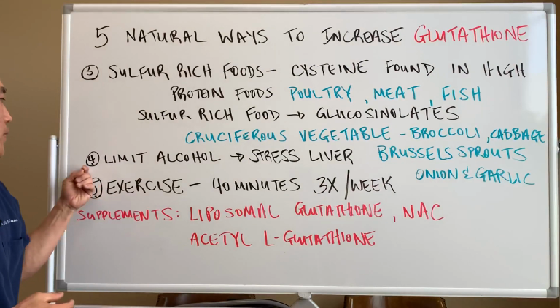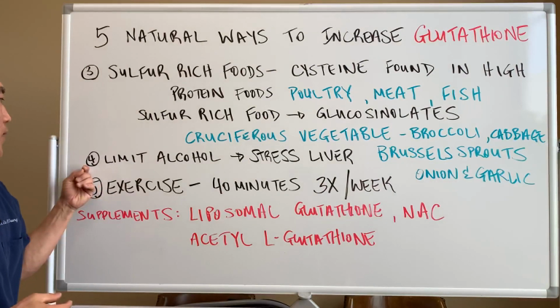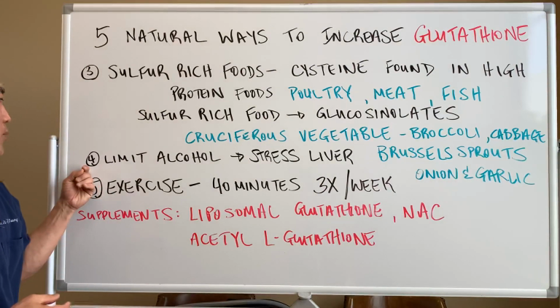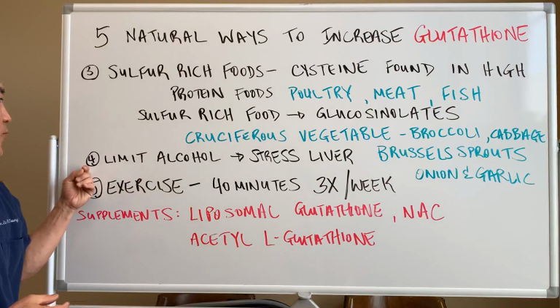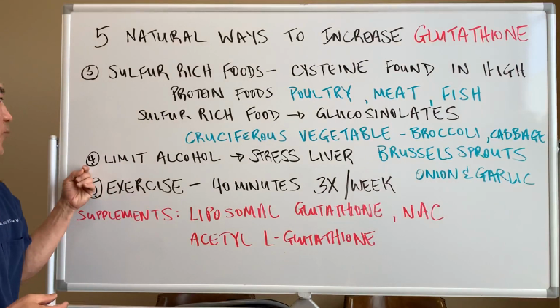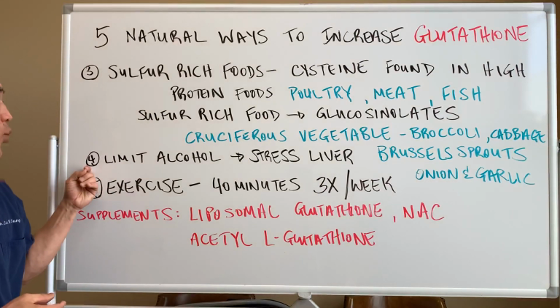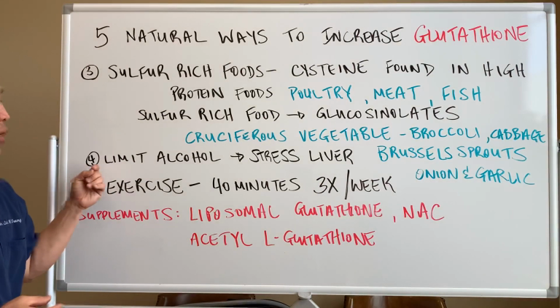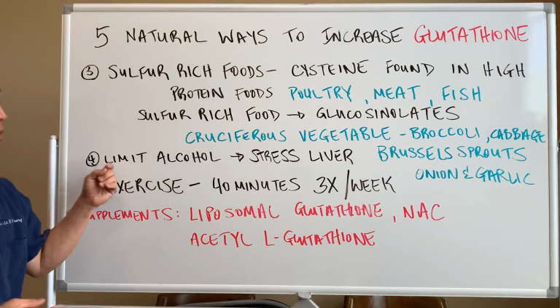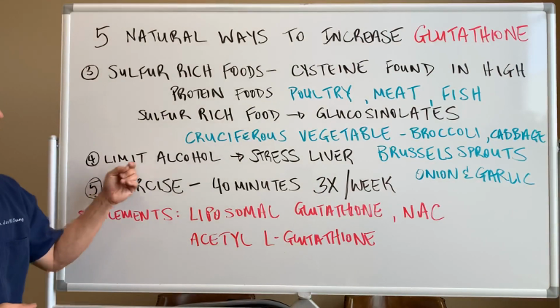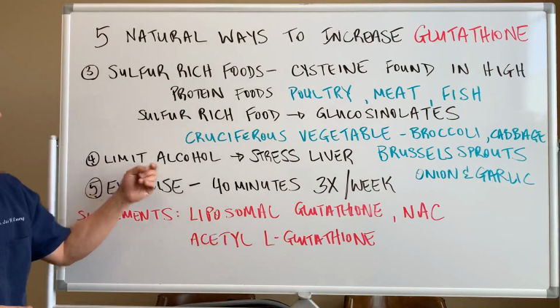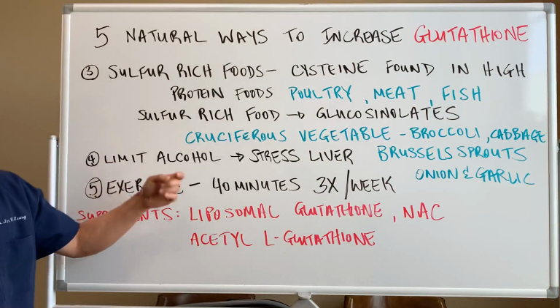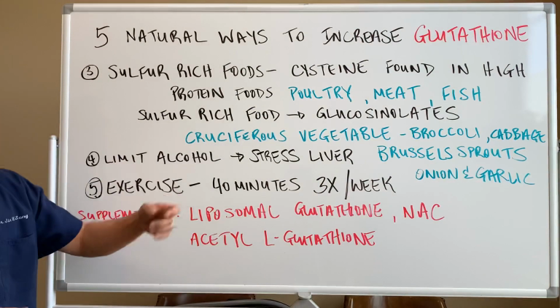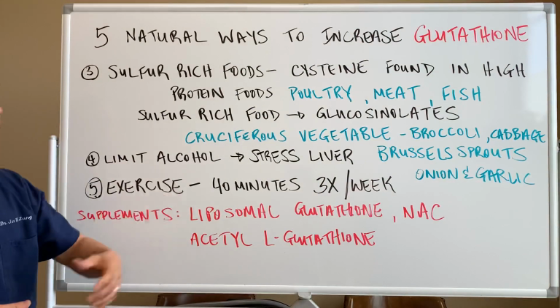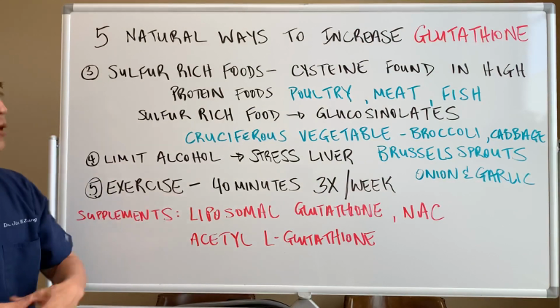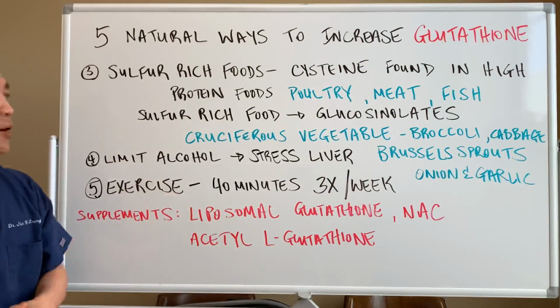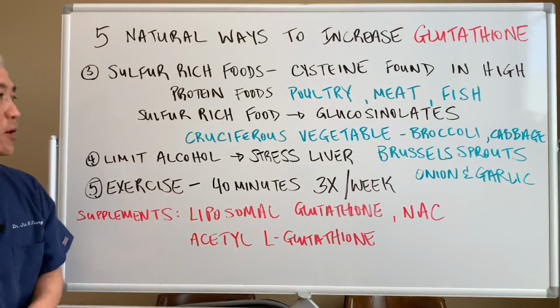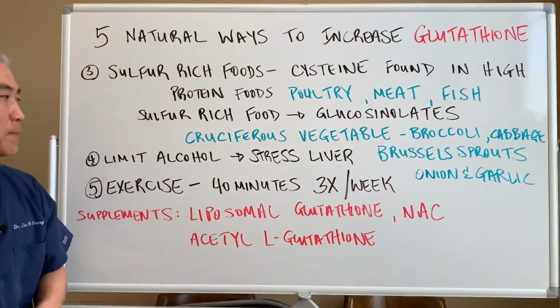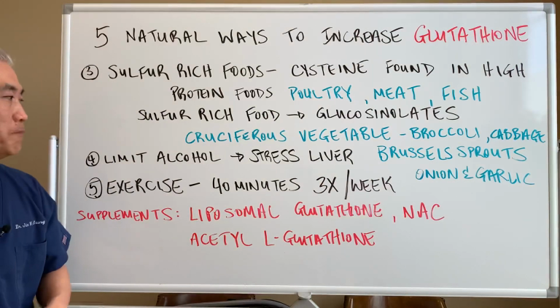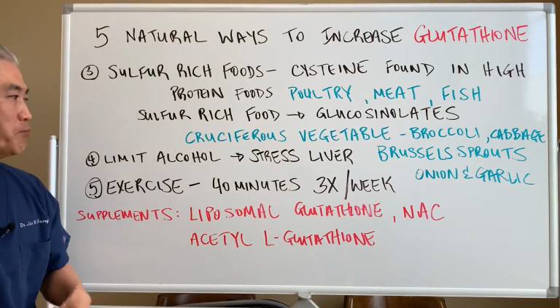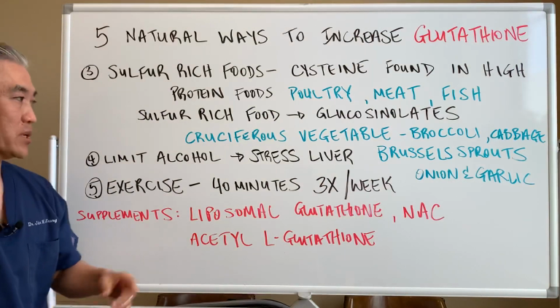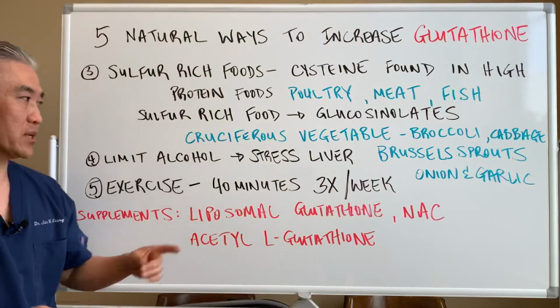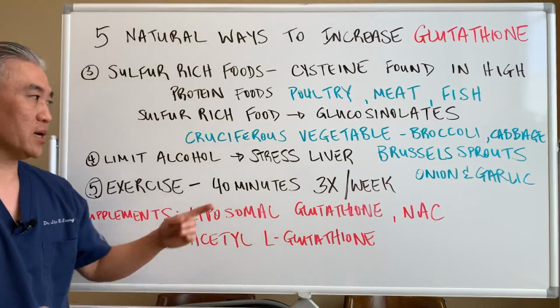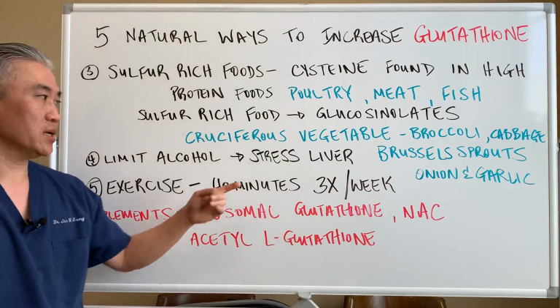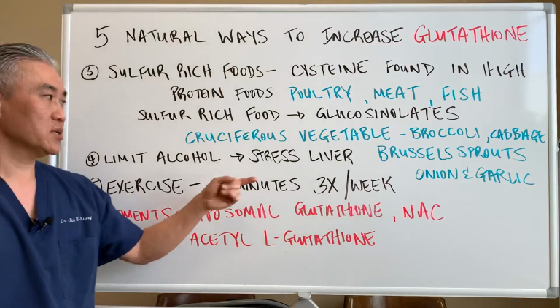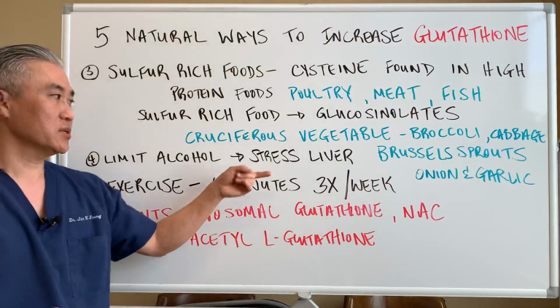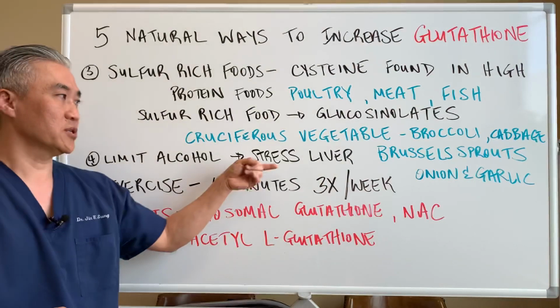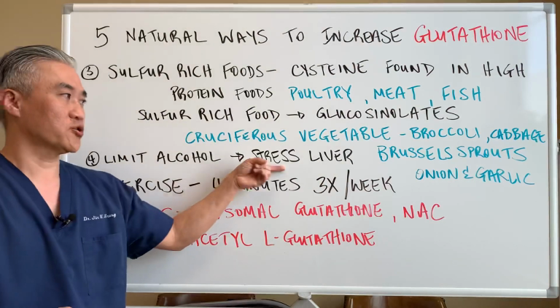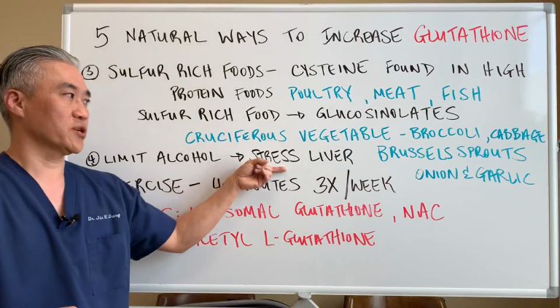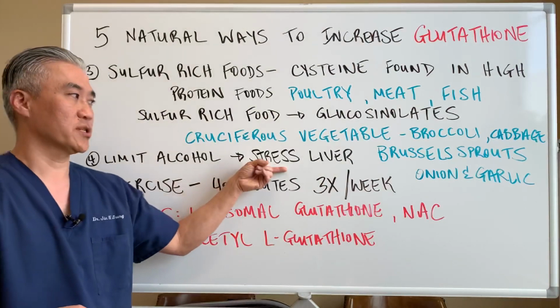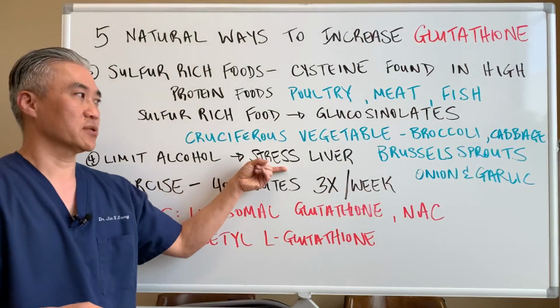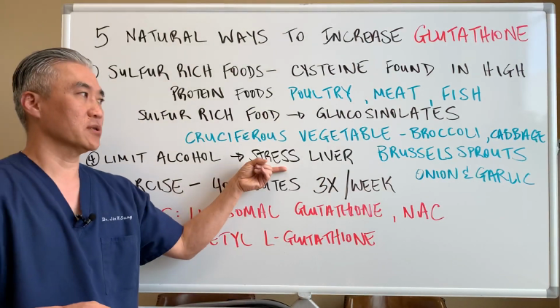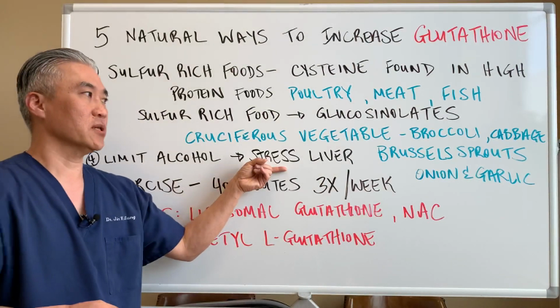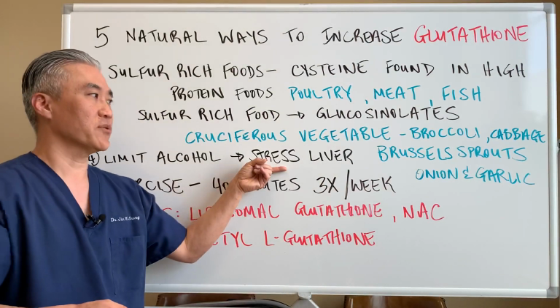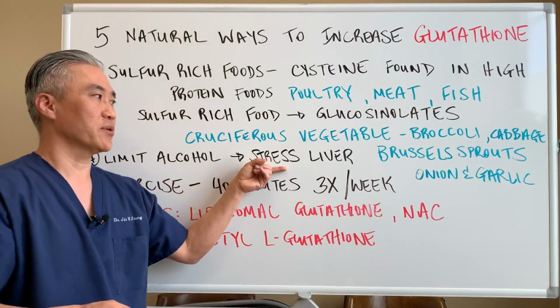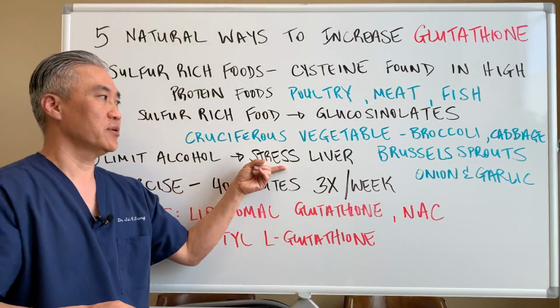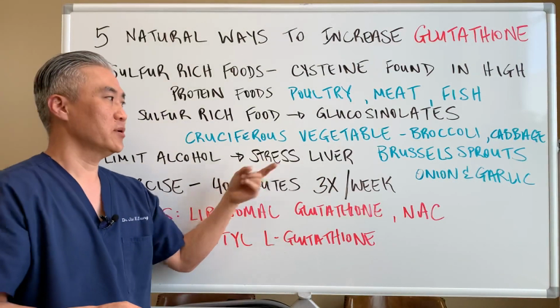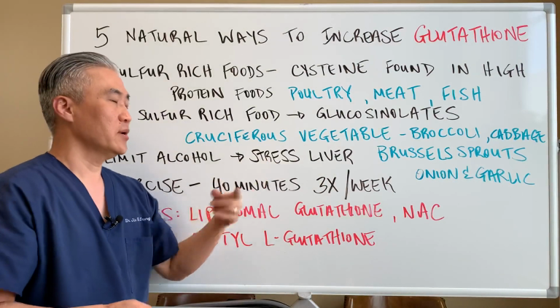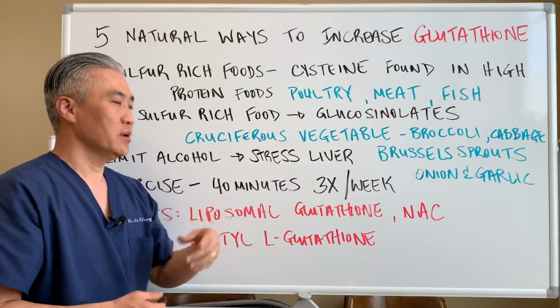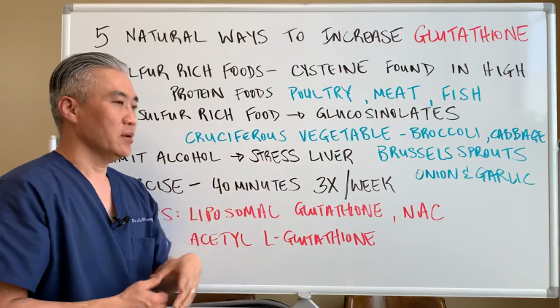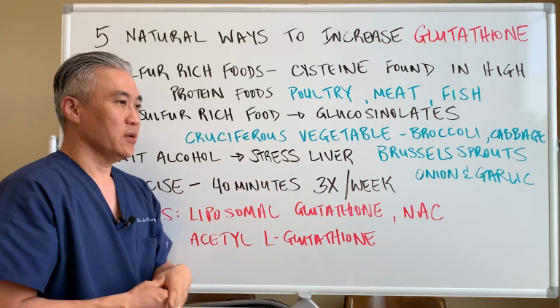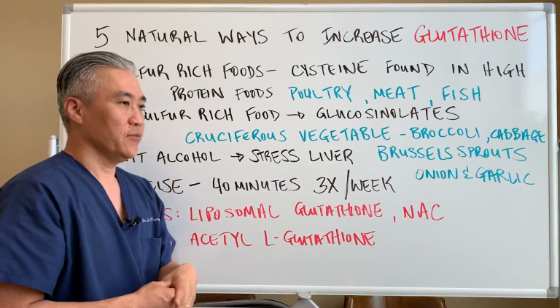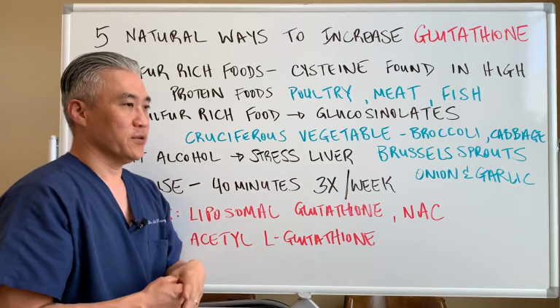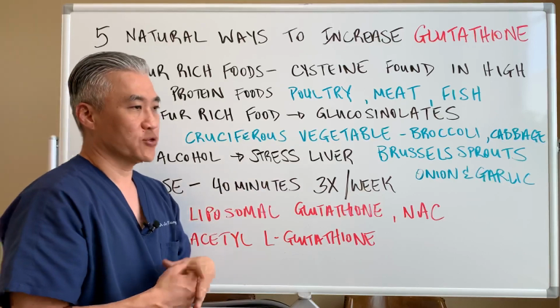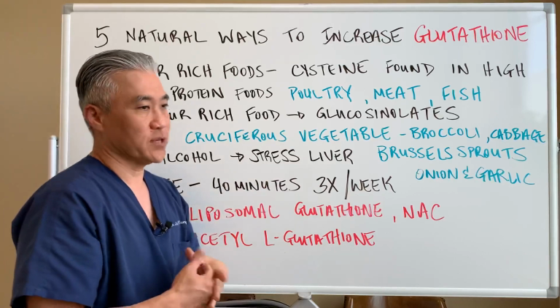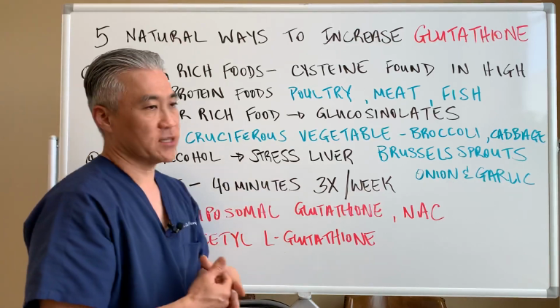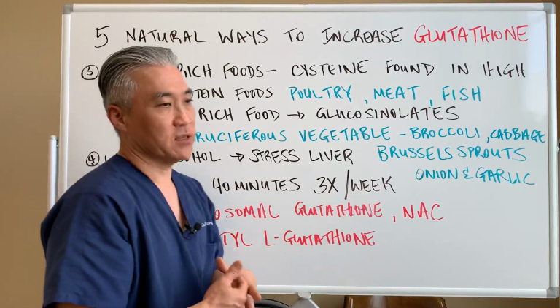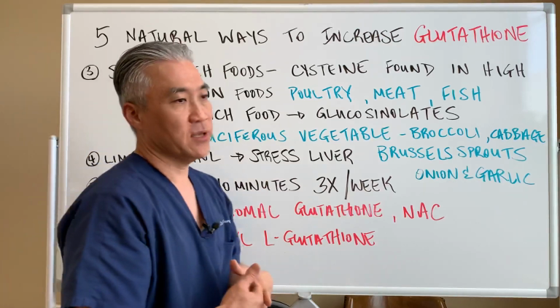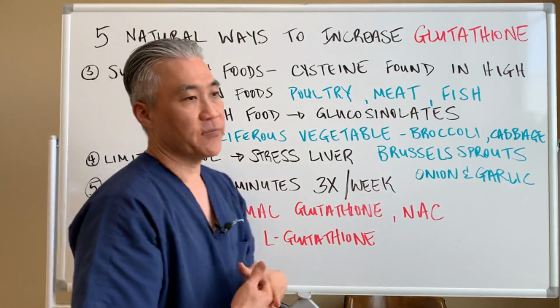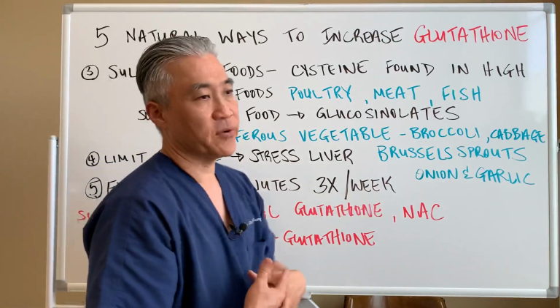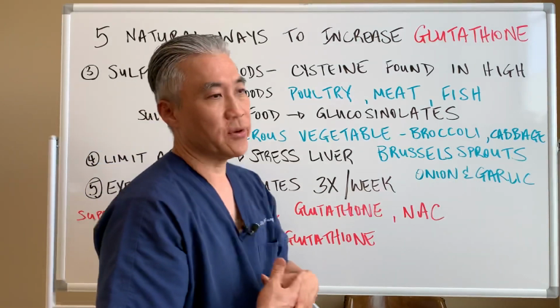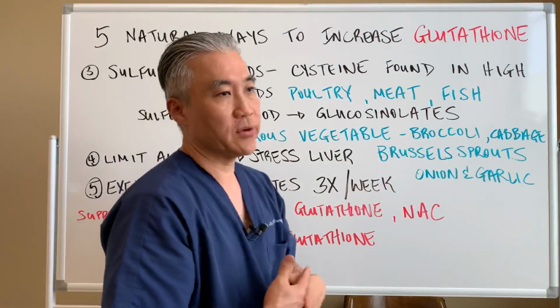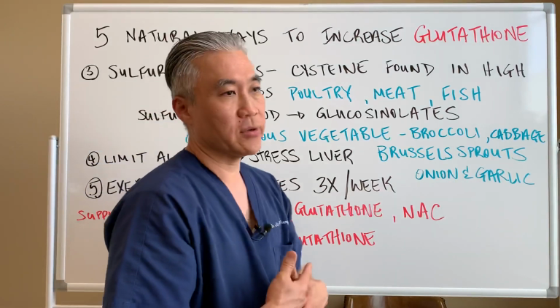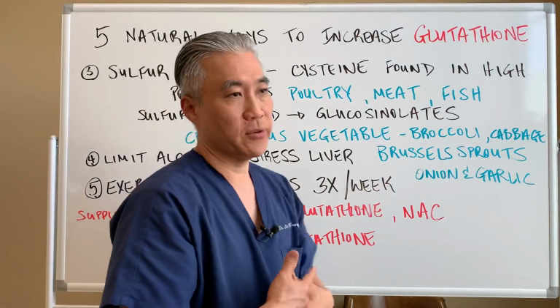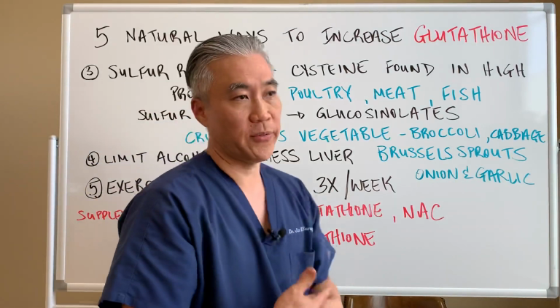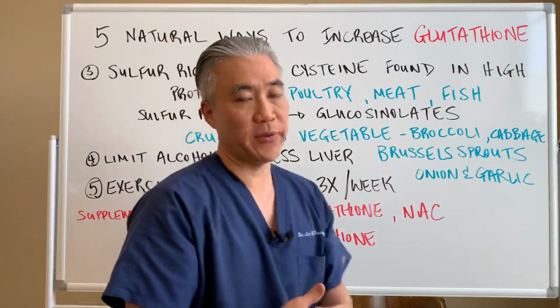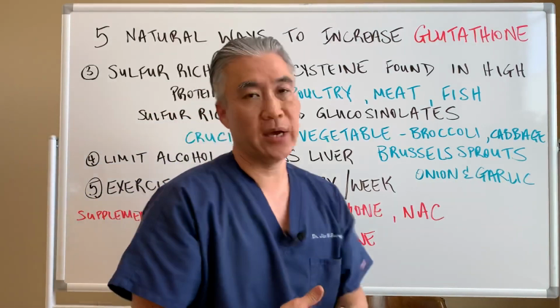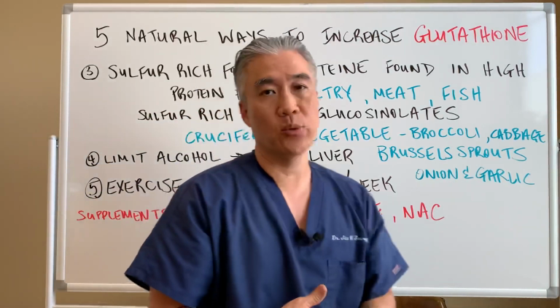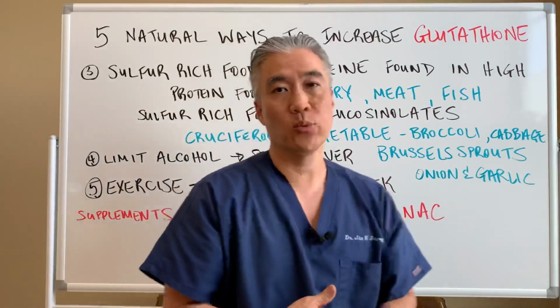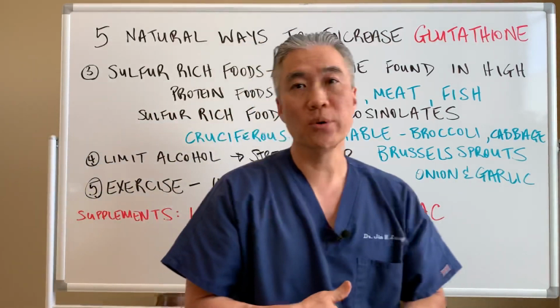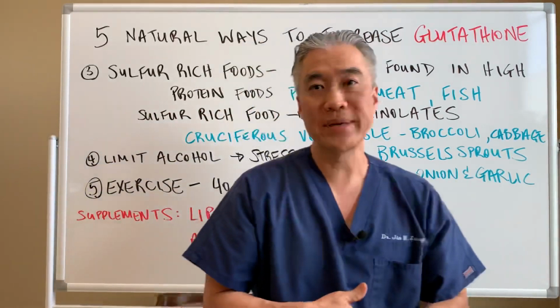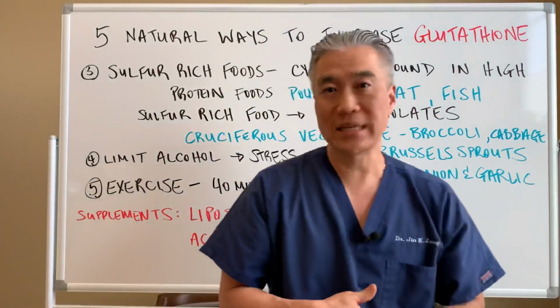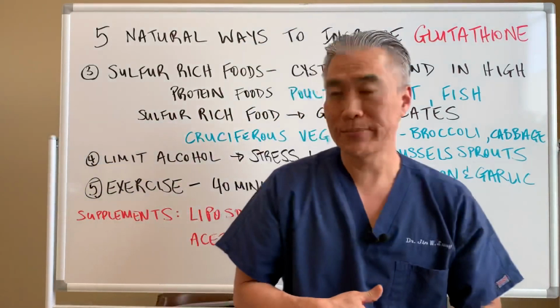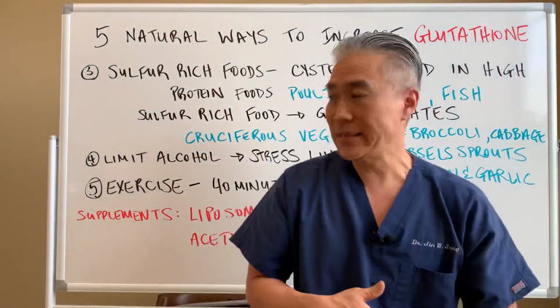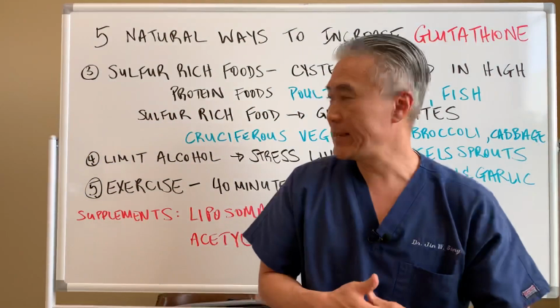Number four: limit alcohol because it stresses the liver. If you stress the liver, glutathione will be depleted.